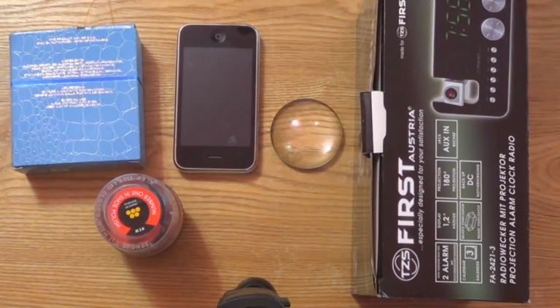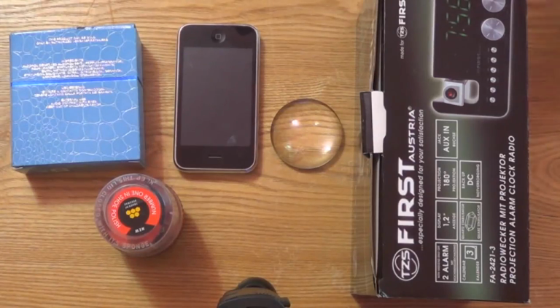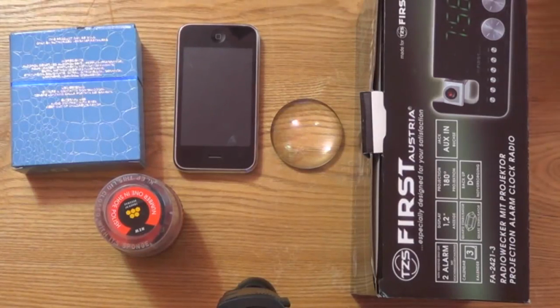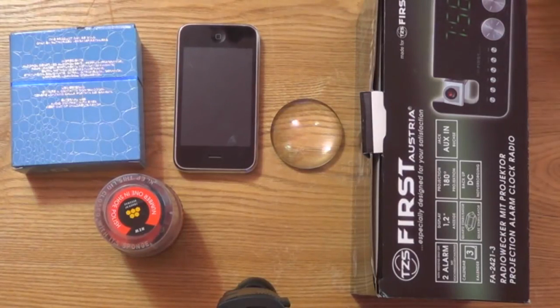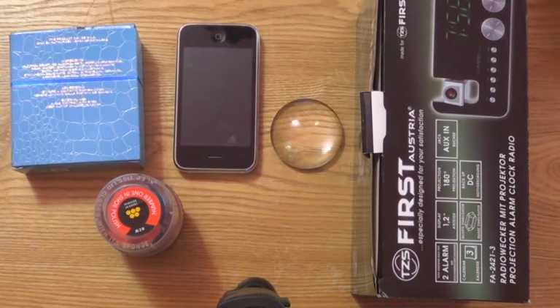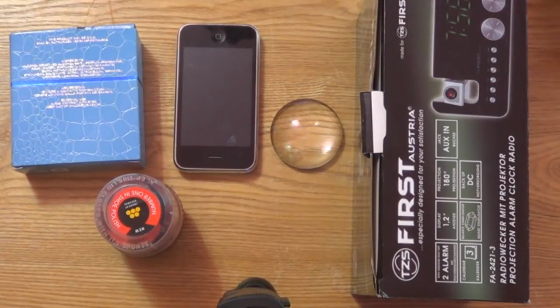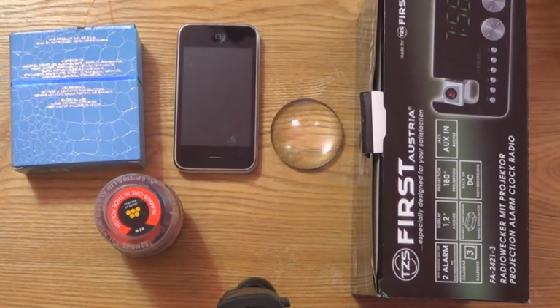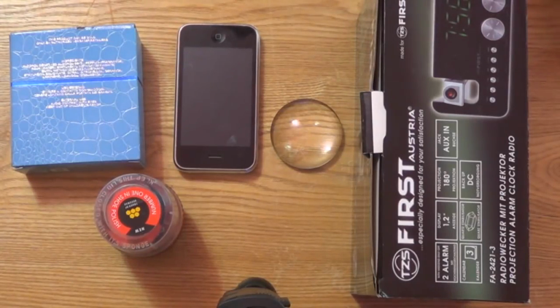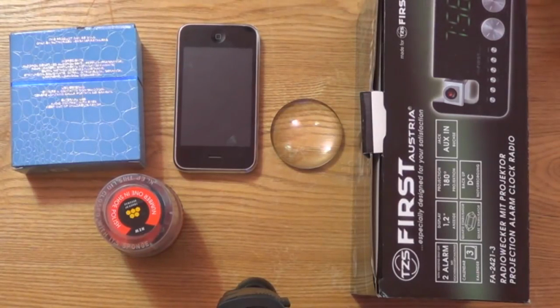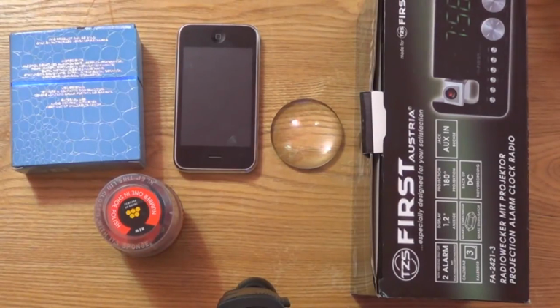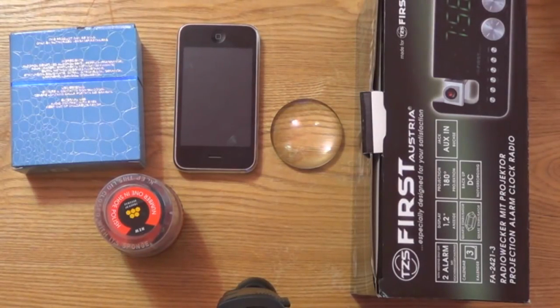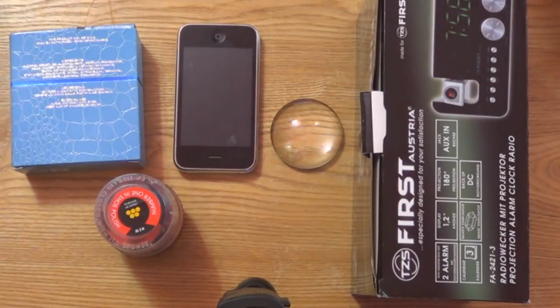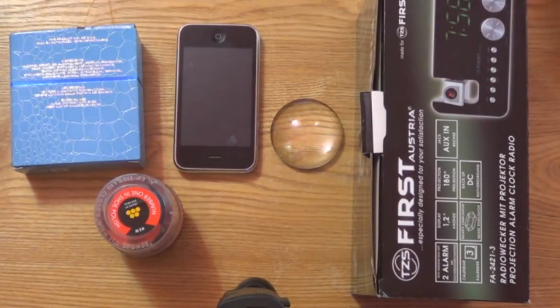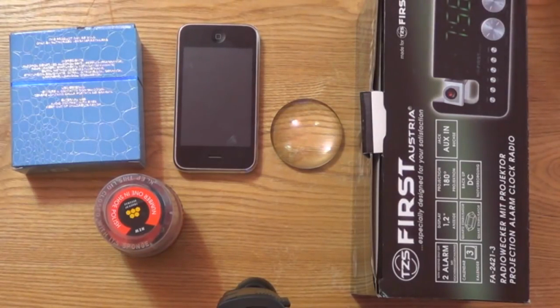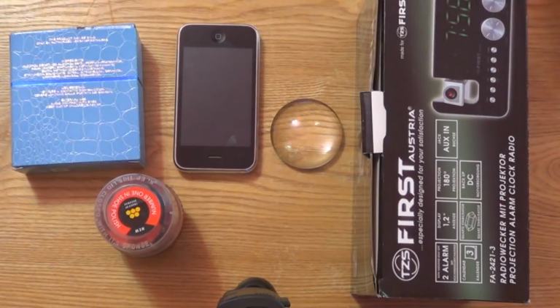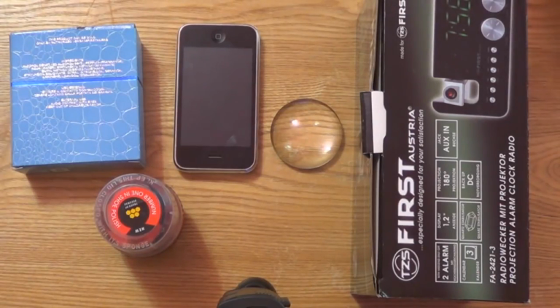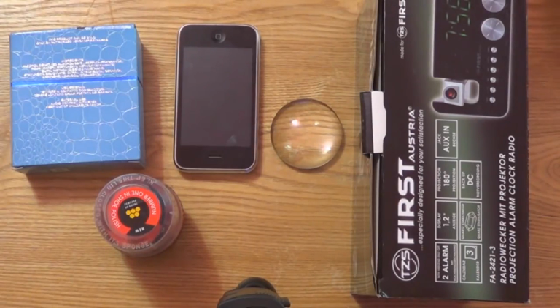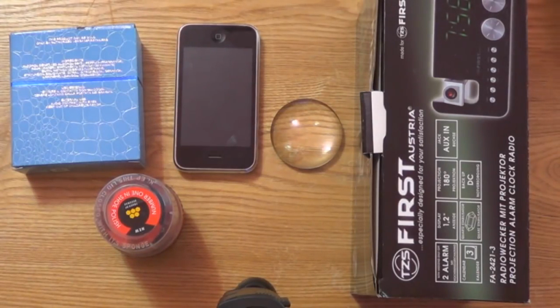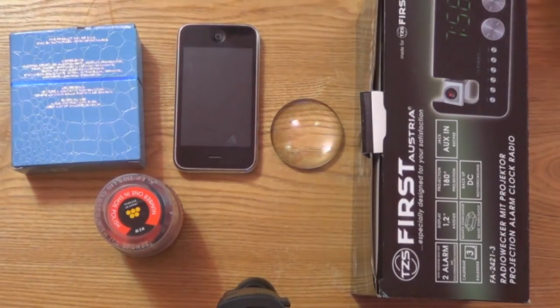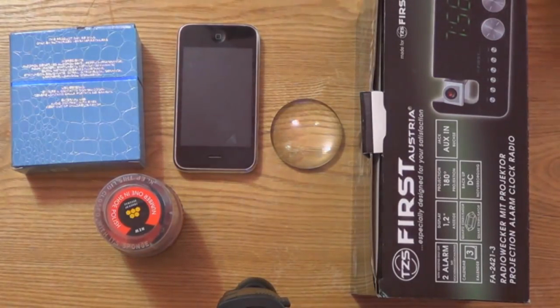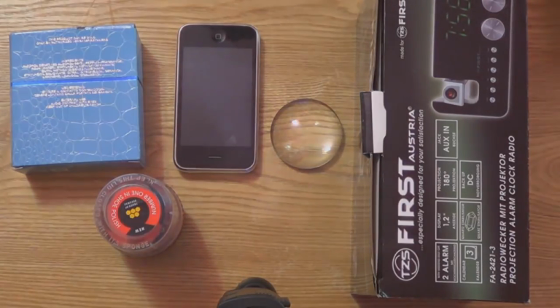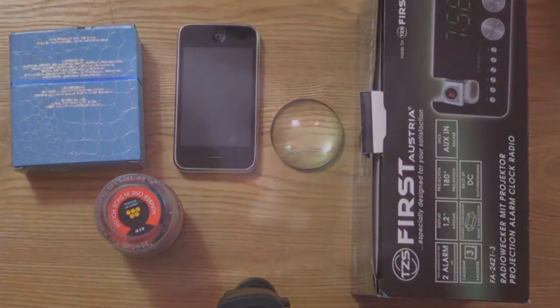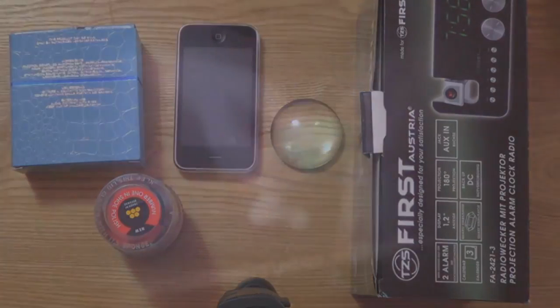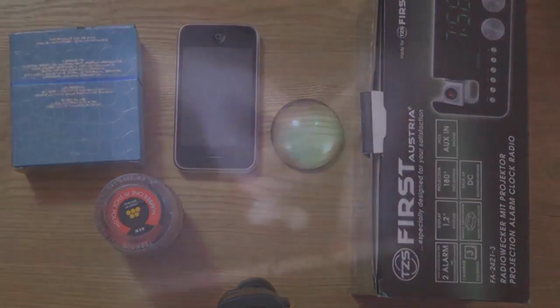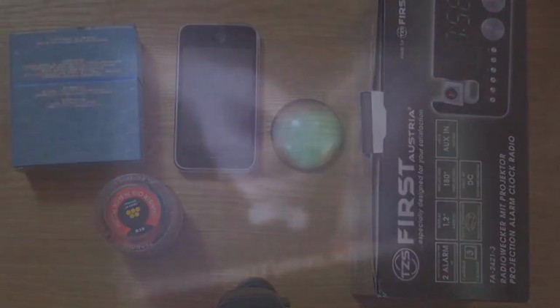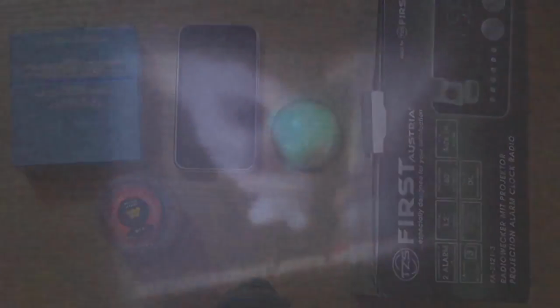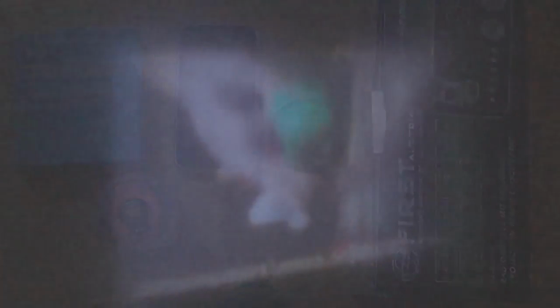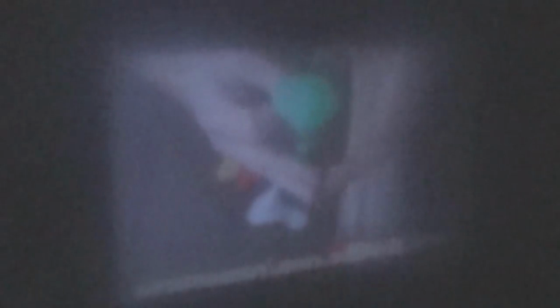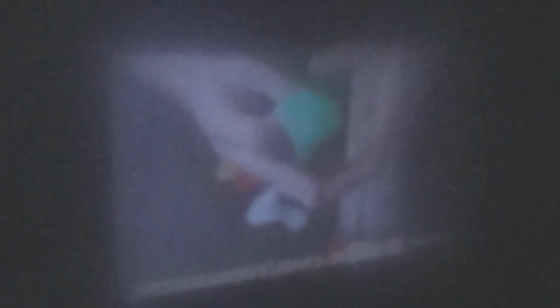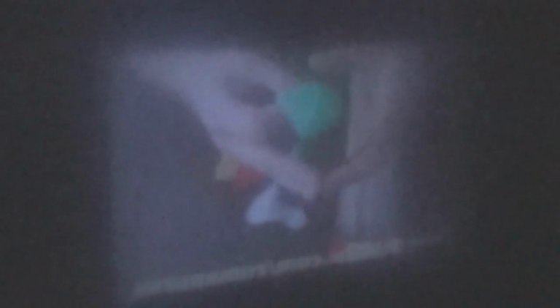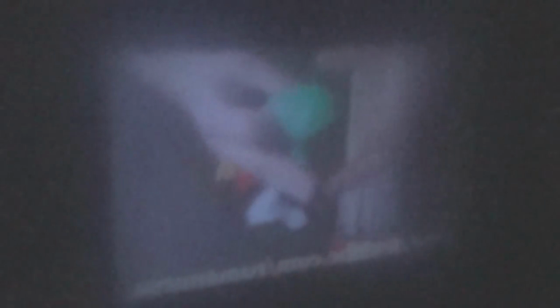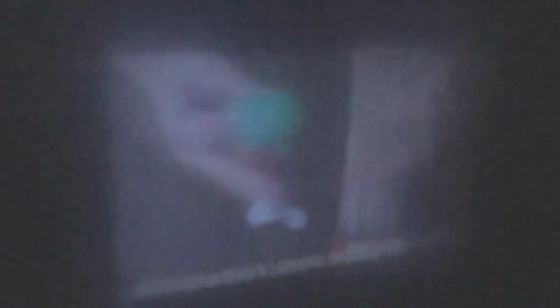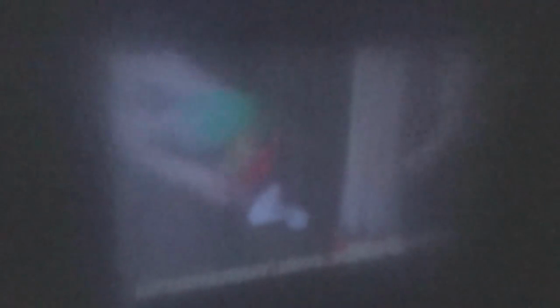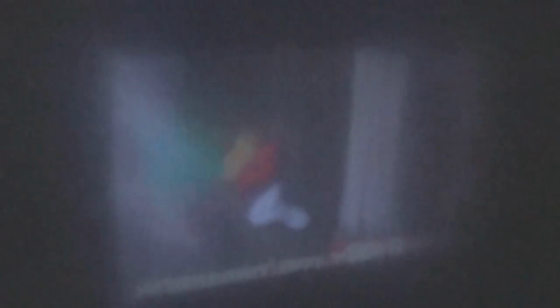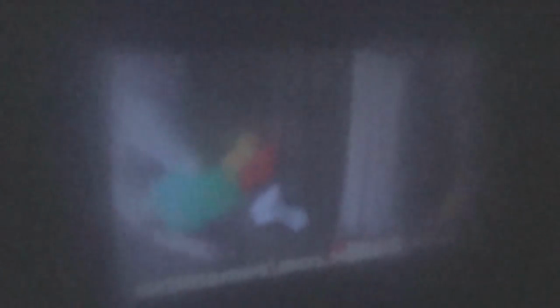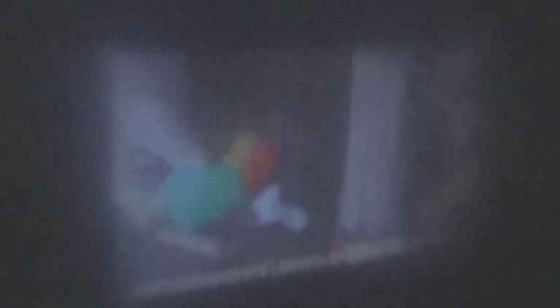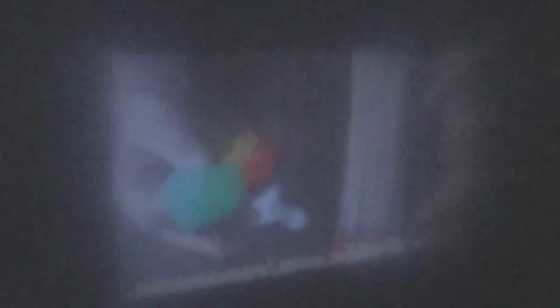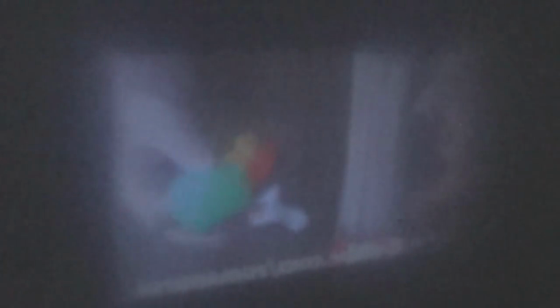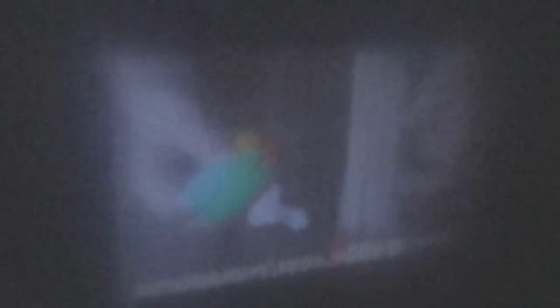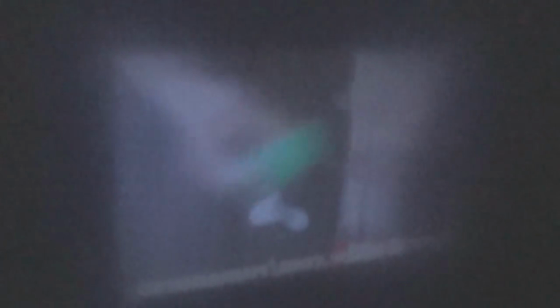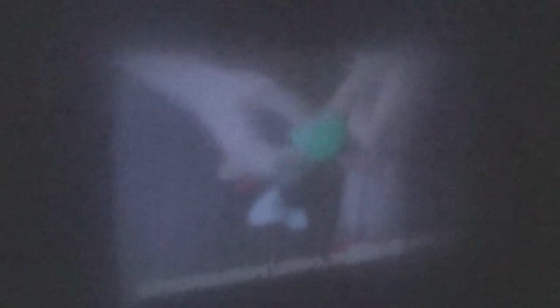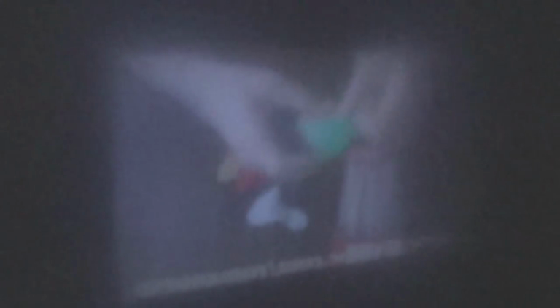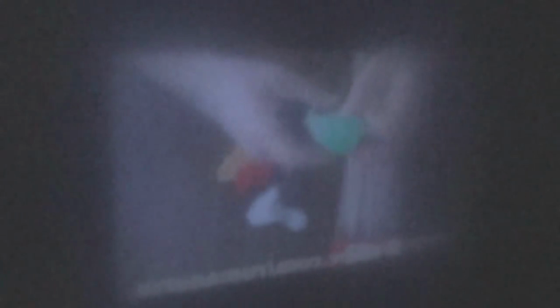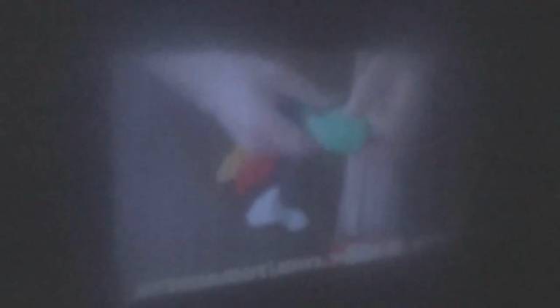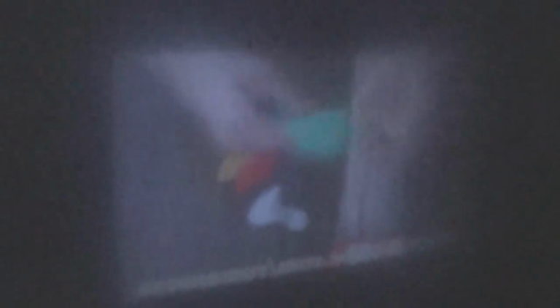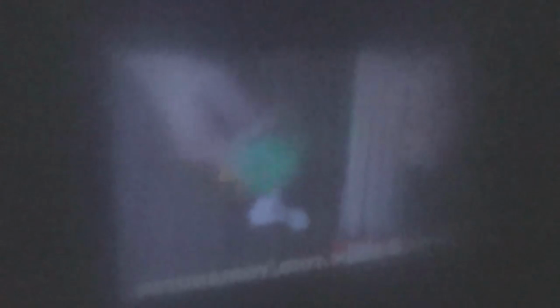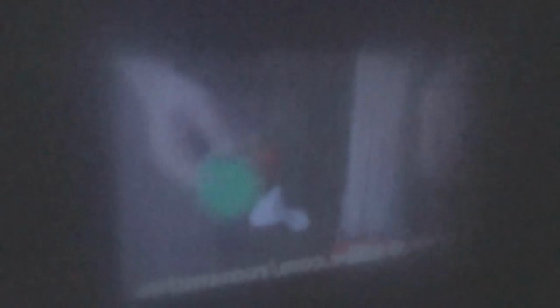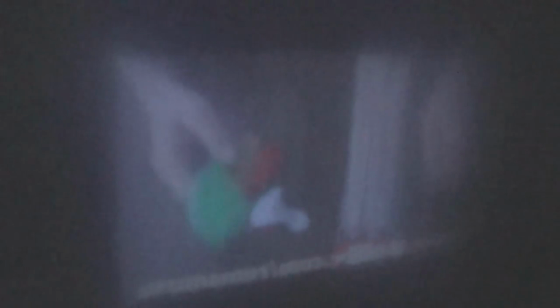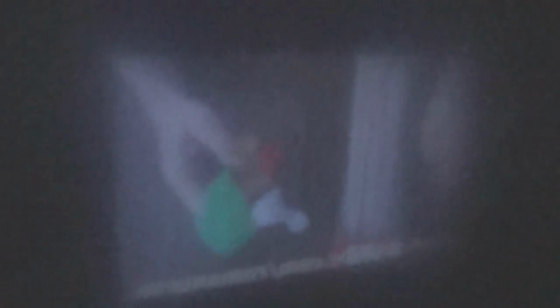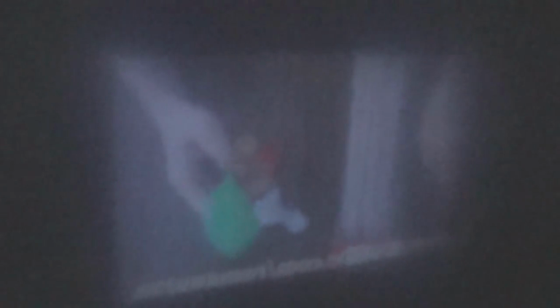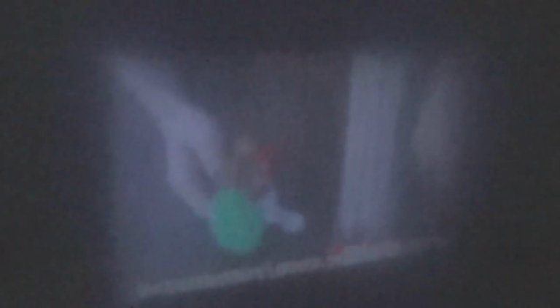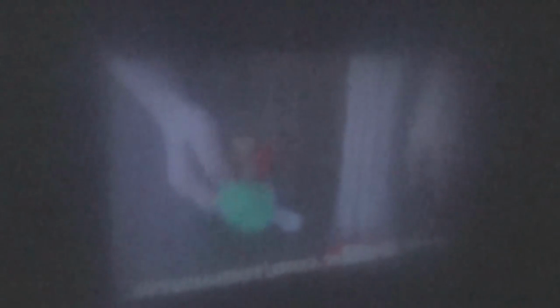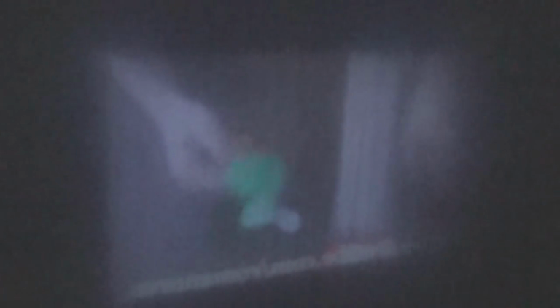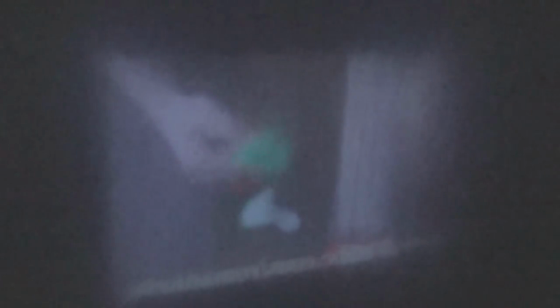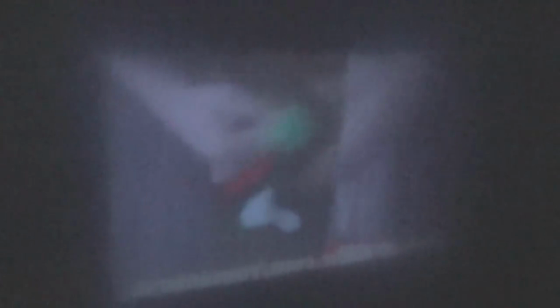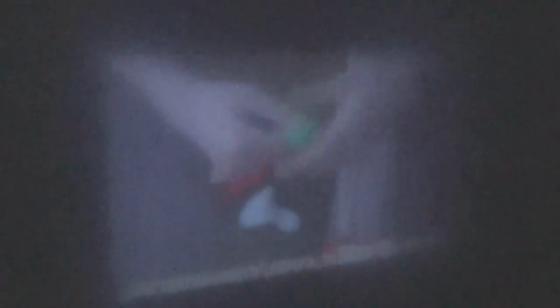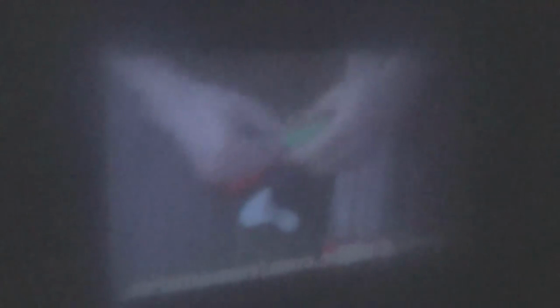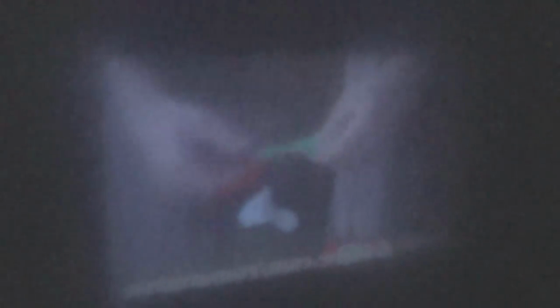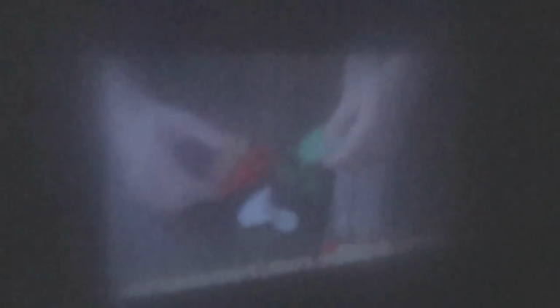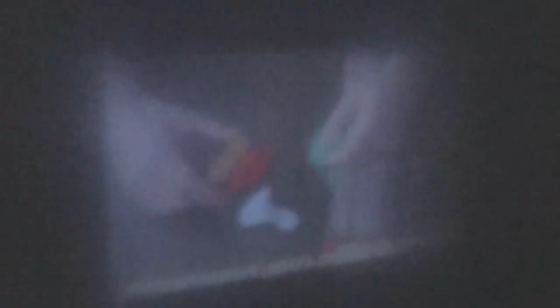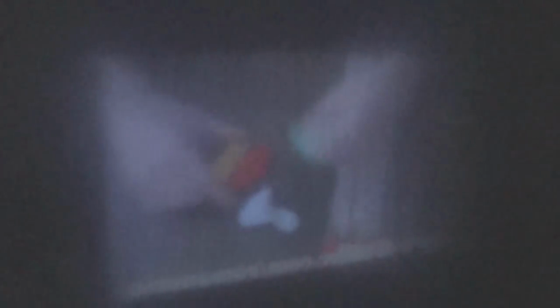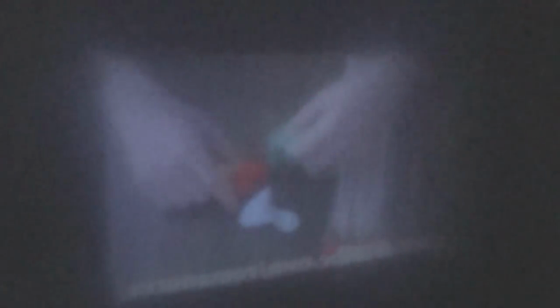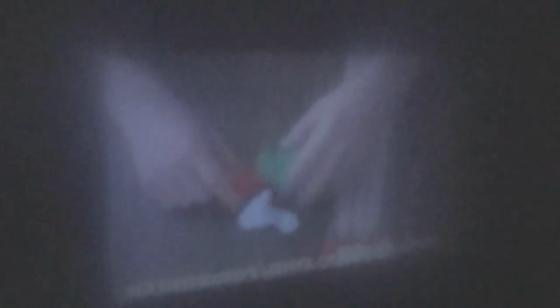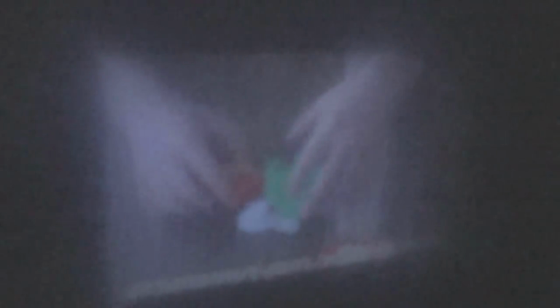Hello, my dear friends! Today I'd like to show you how to make a nice but simple video projector on the cheap.